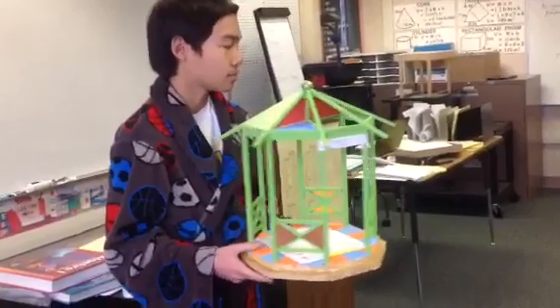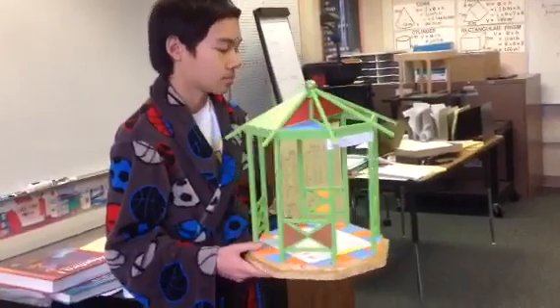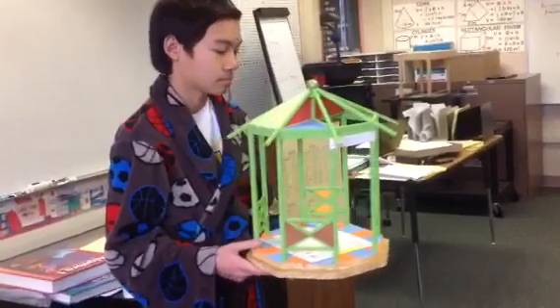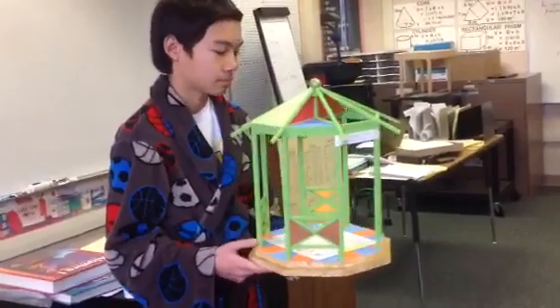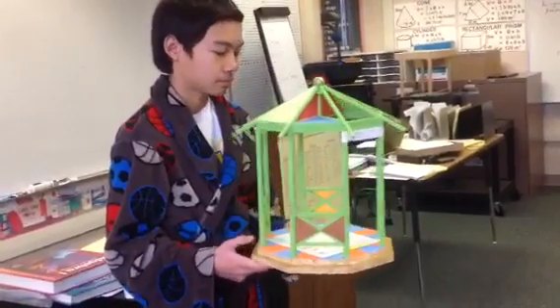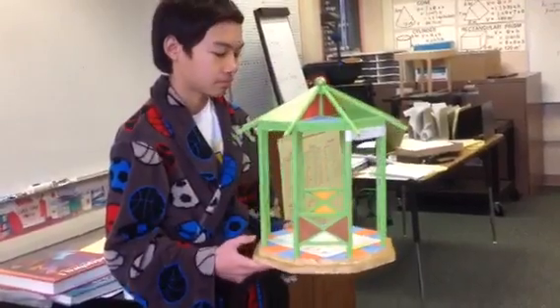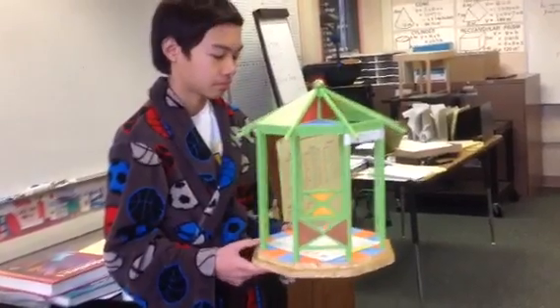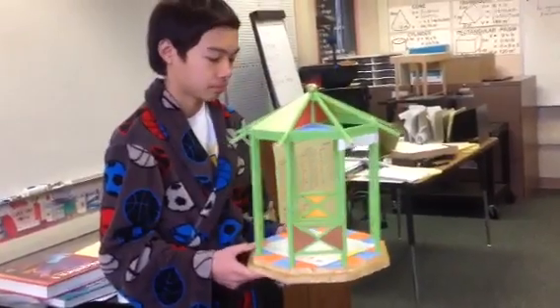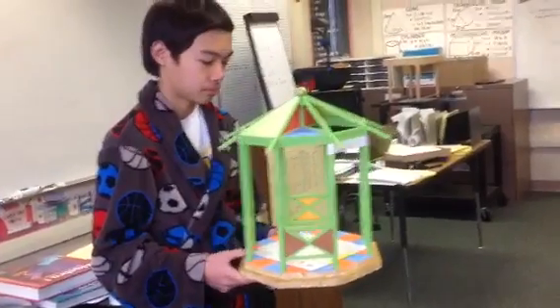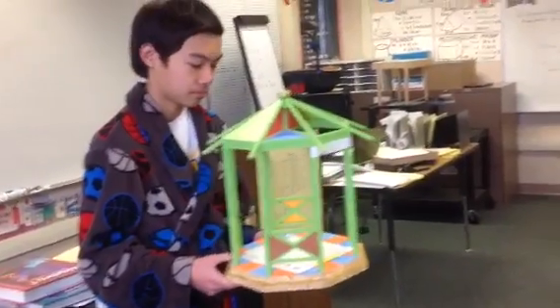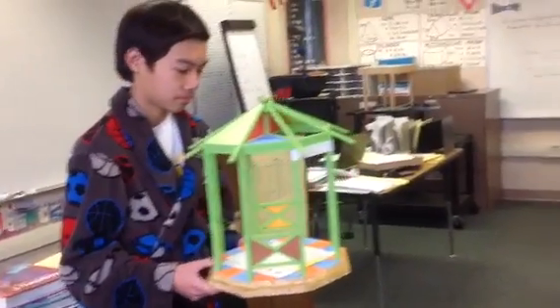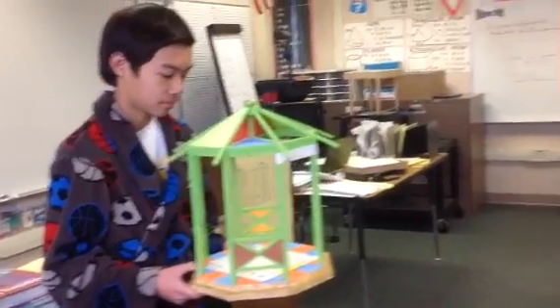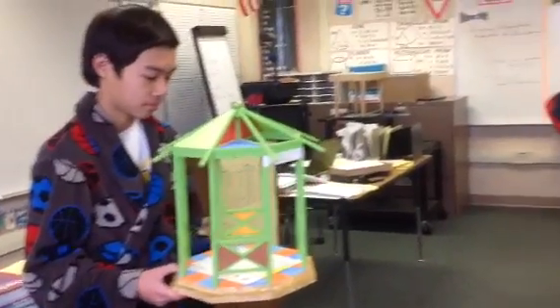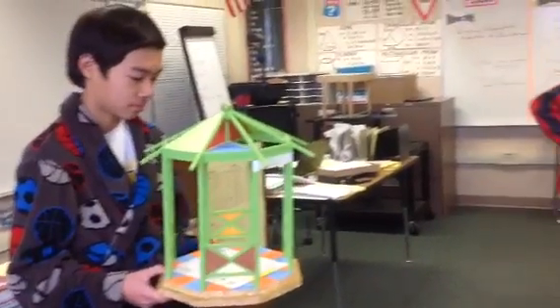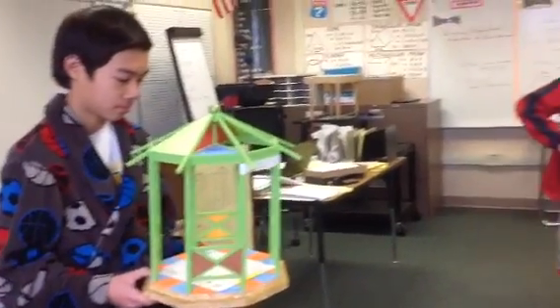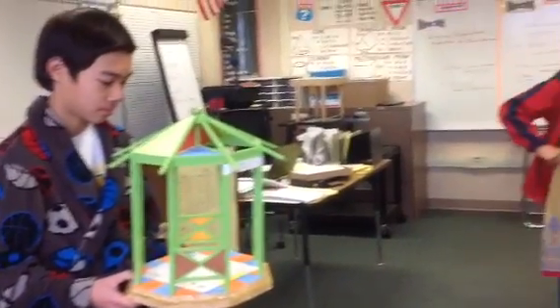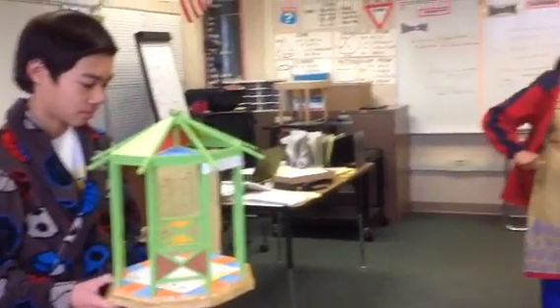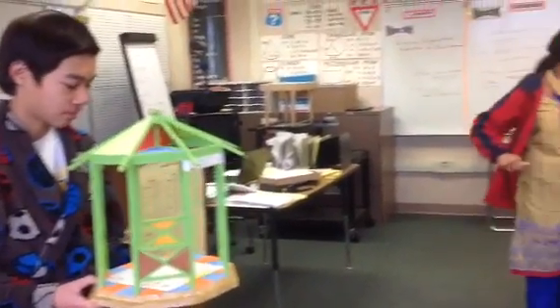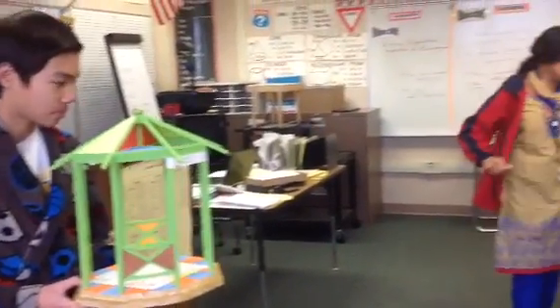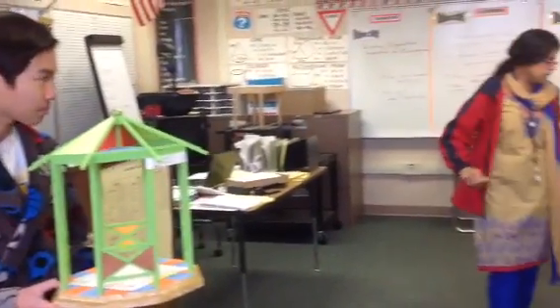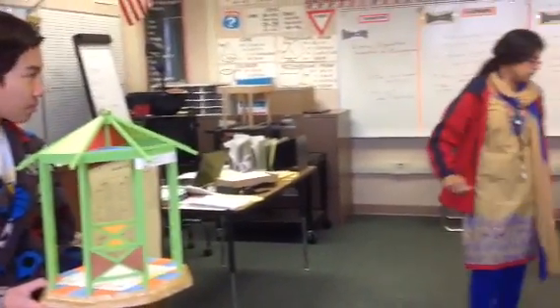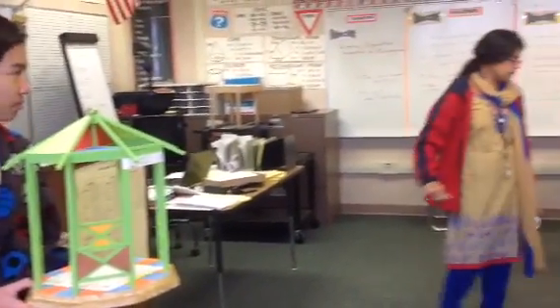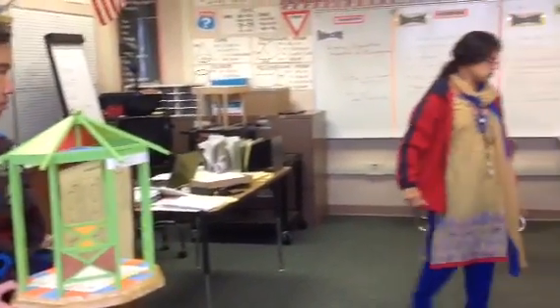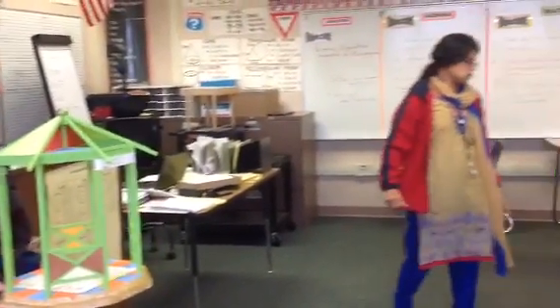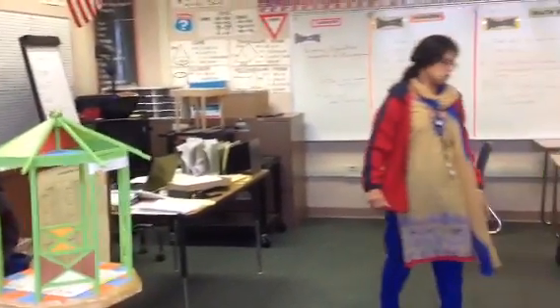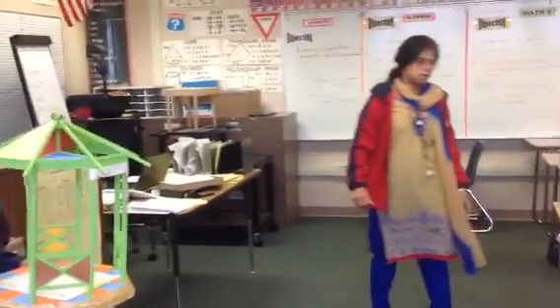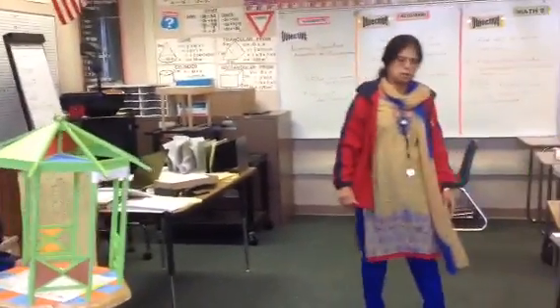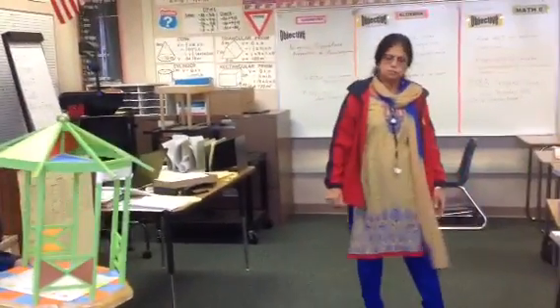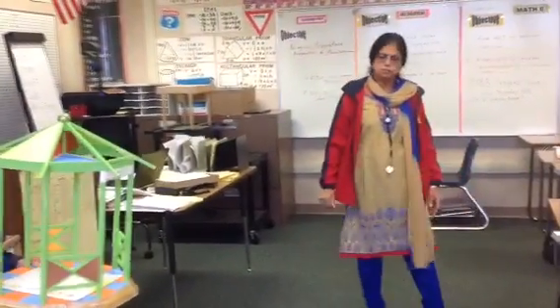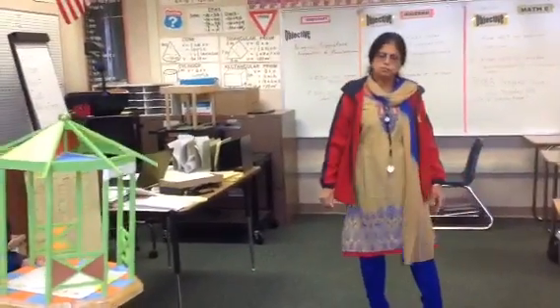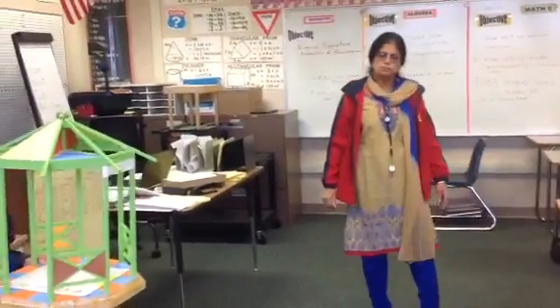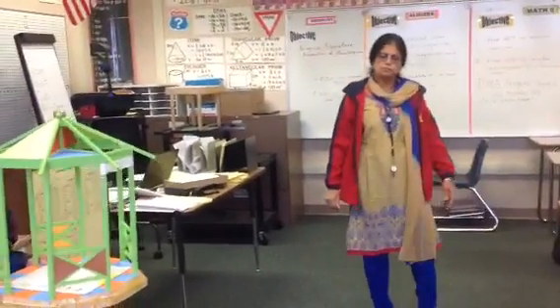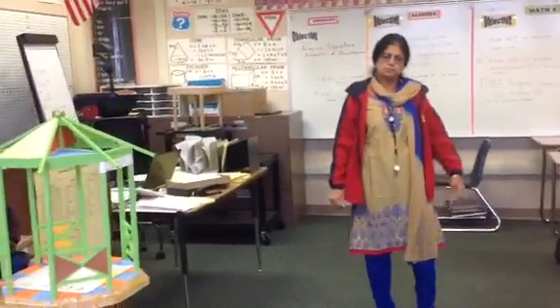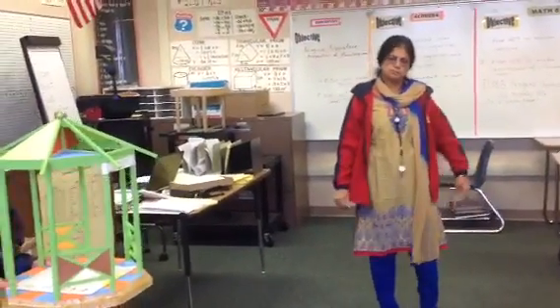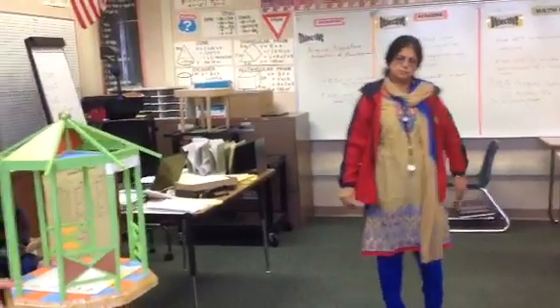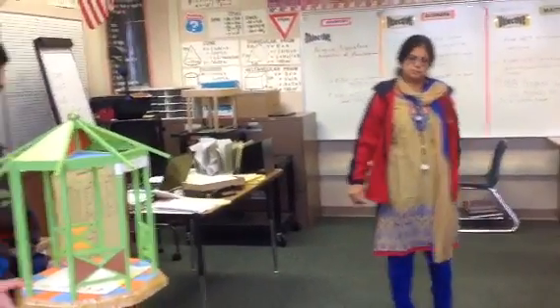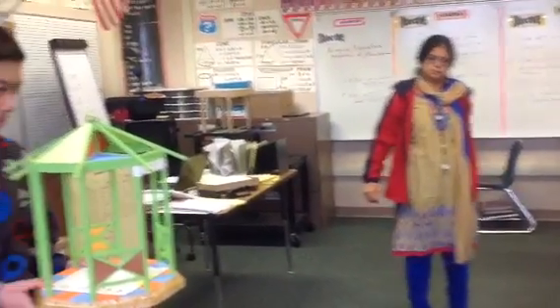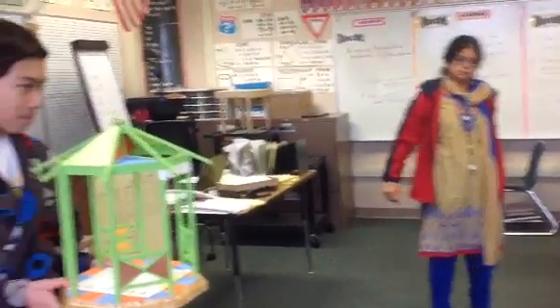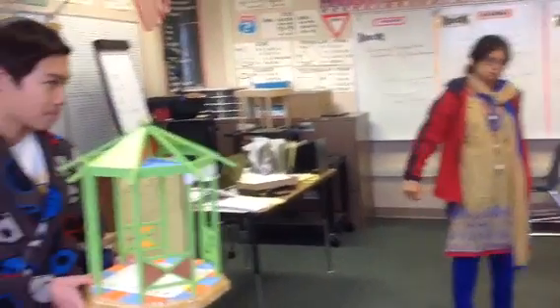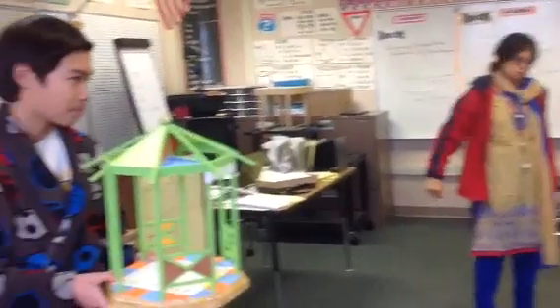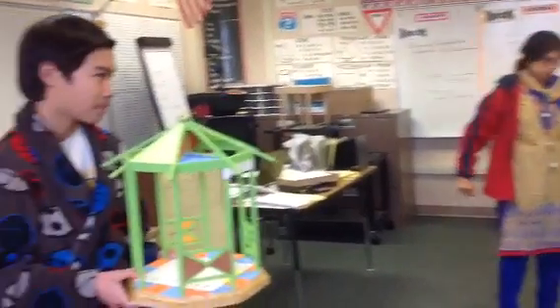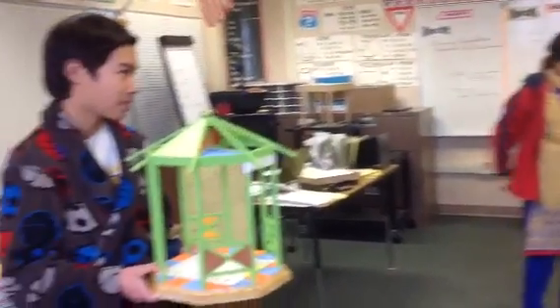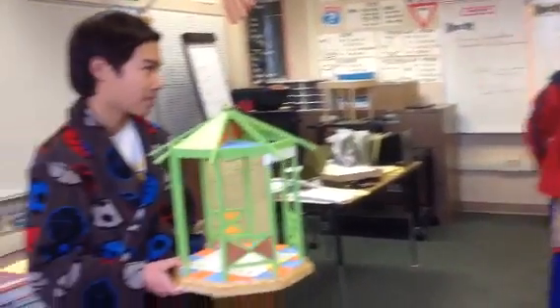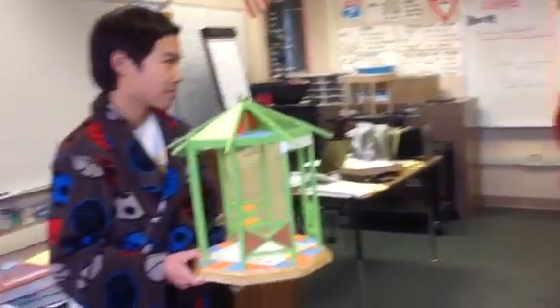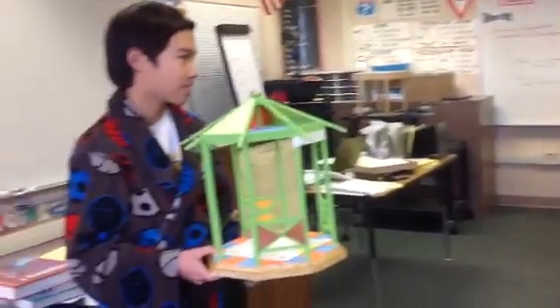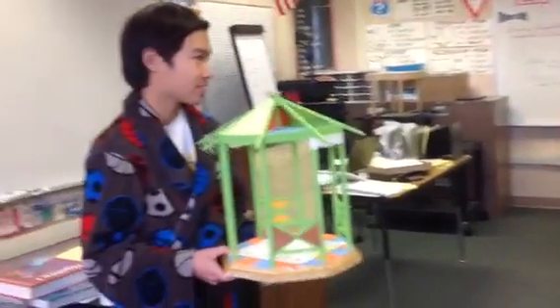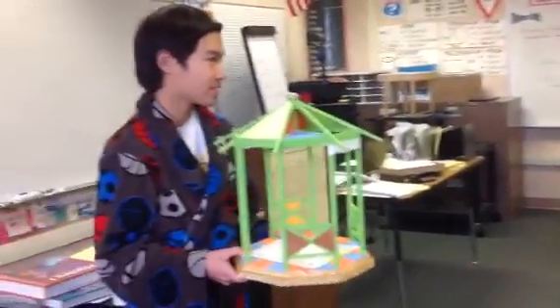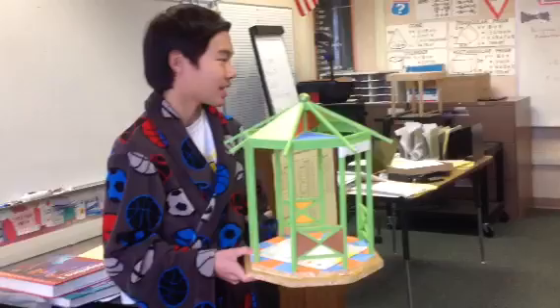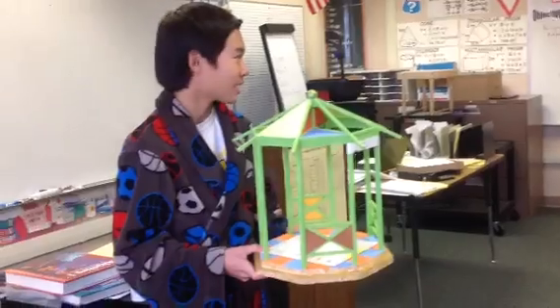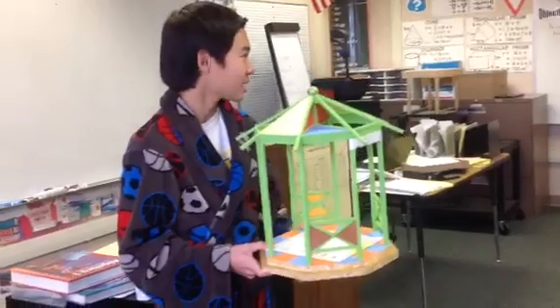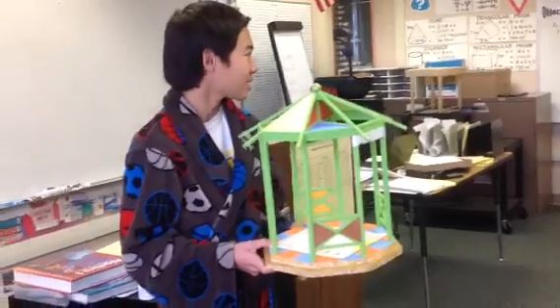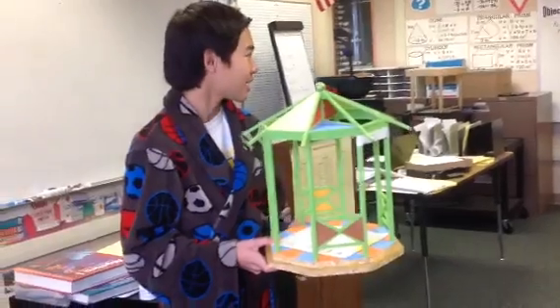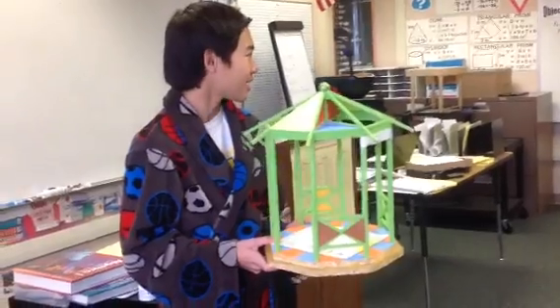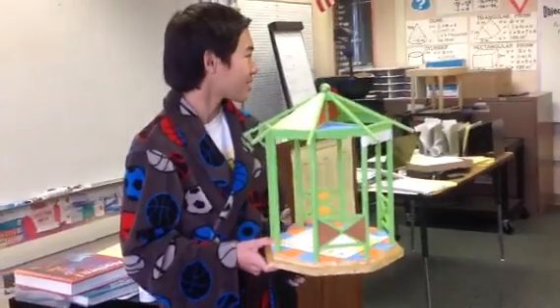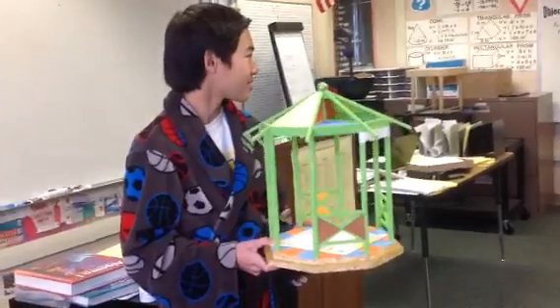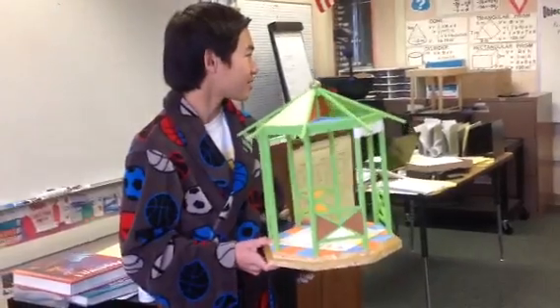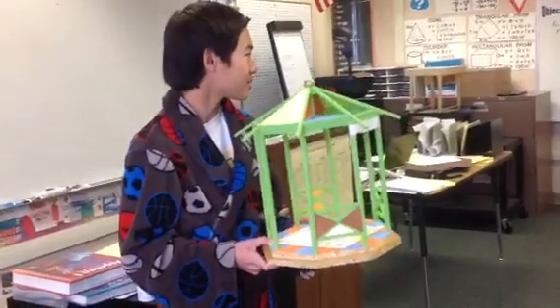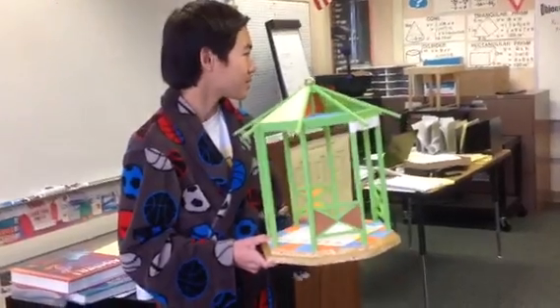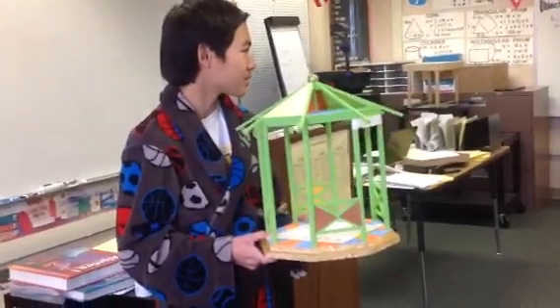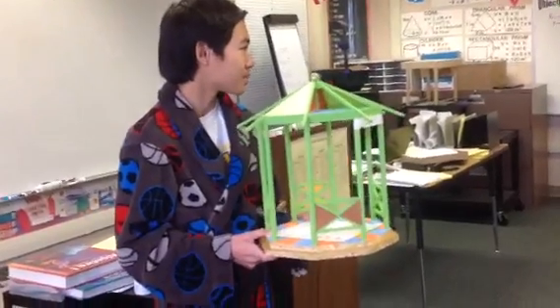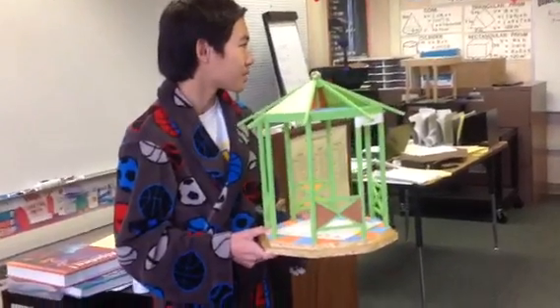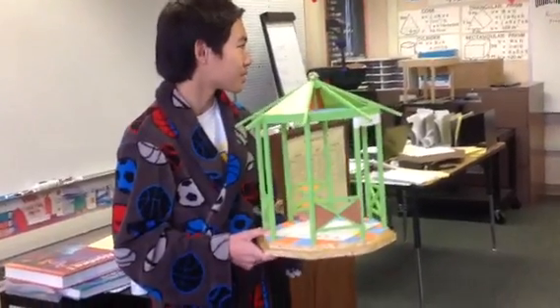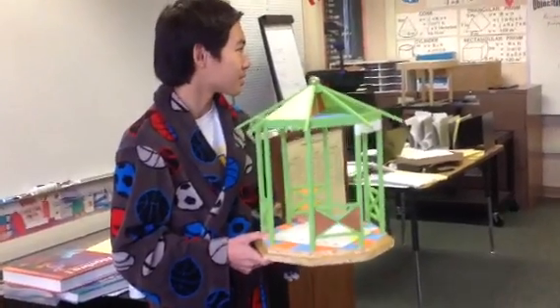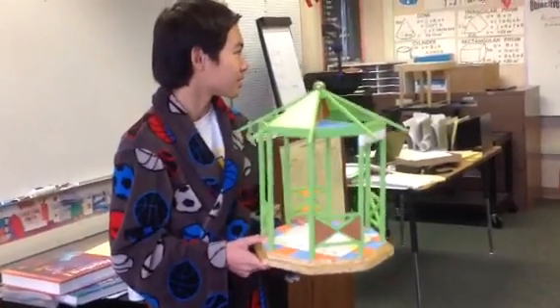Who inspired you to make this kind of a shrine? My dad and Ms. Ramachandran.